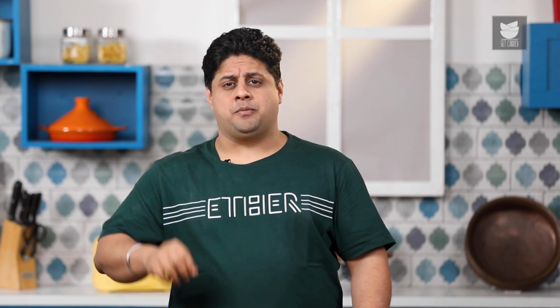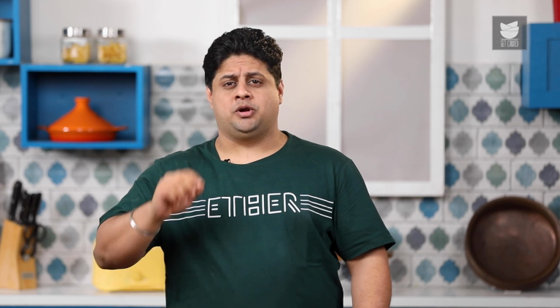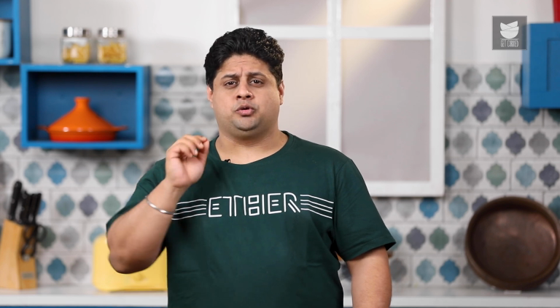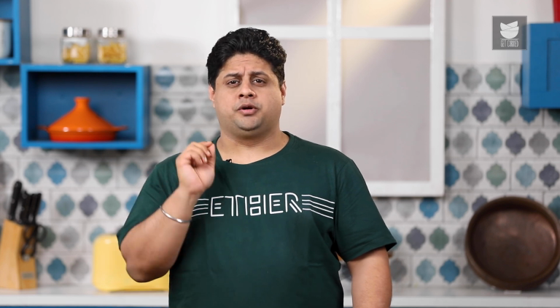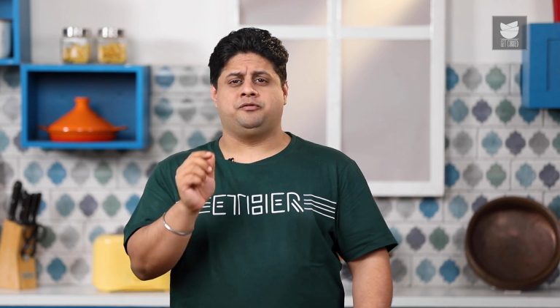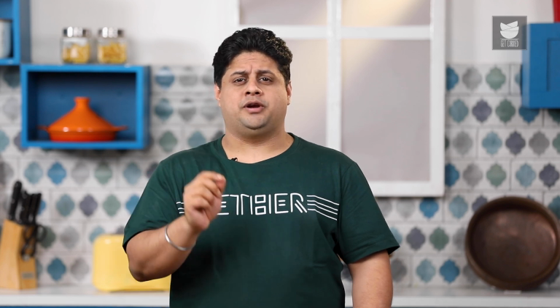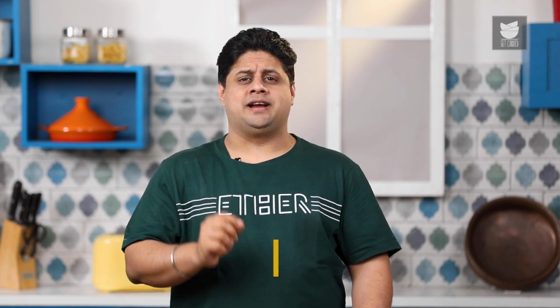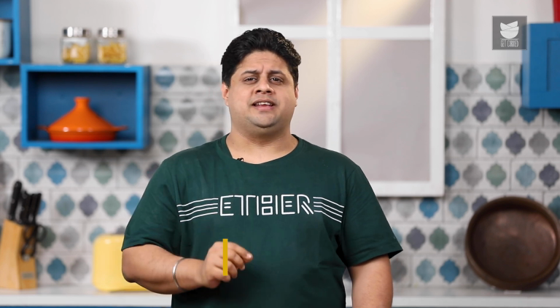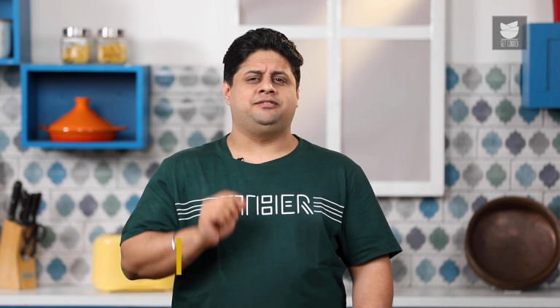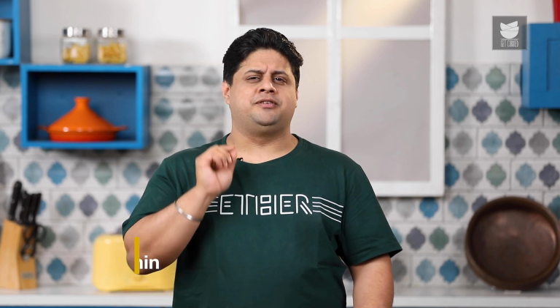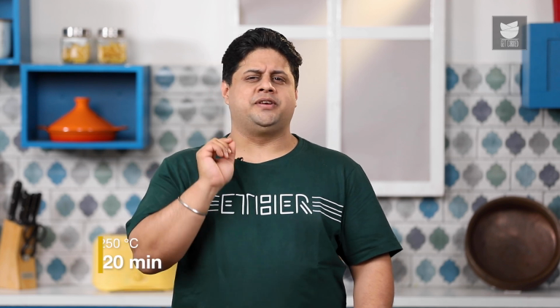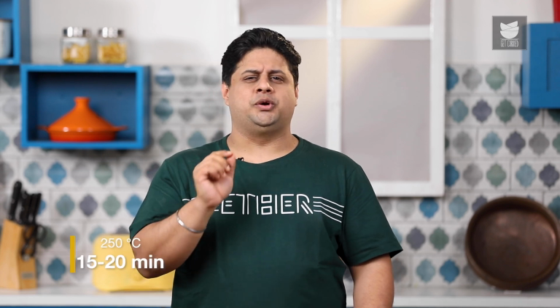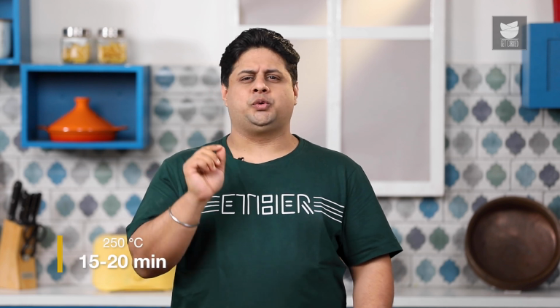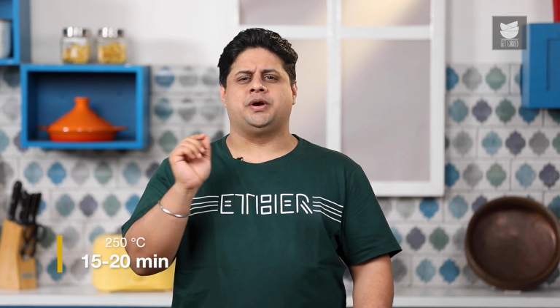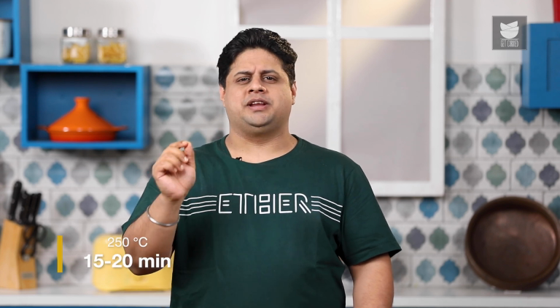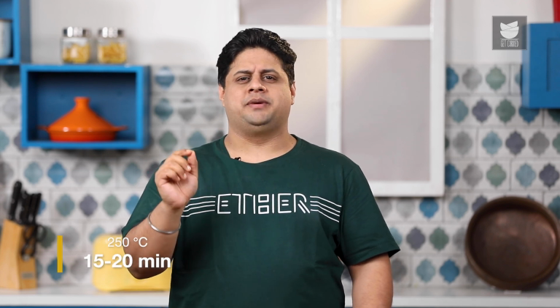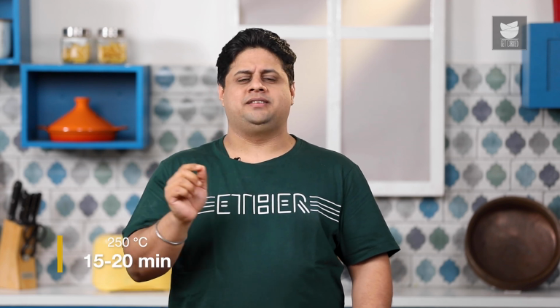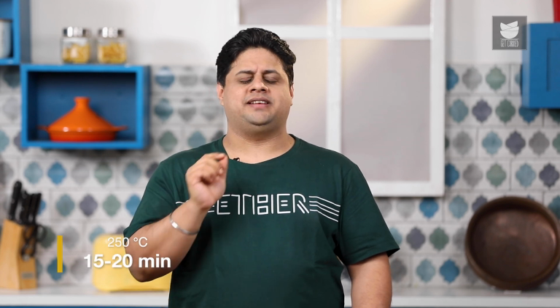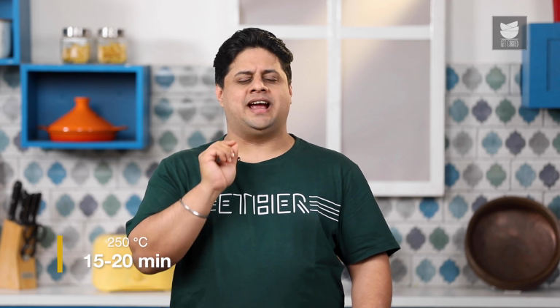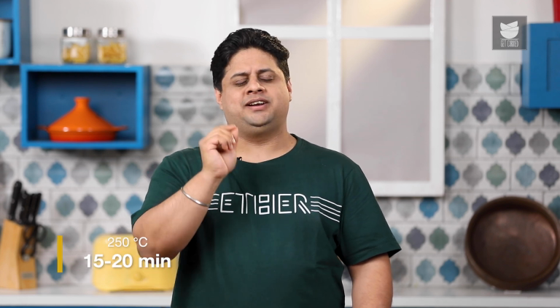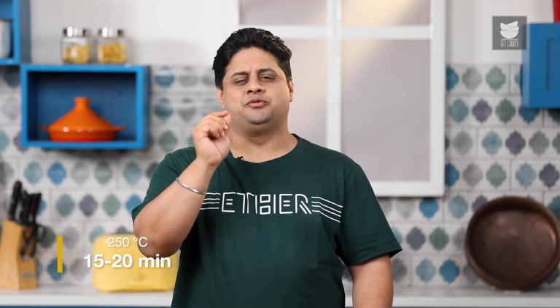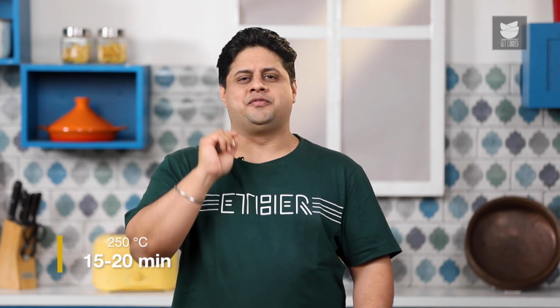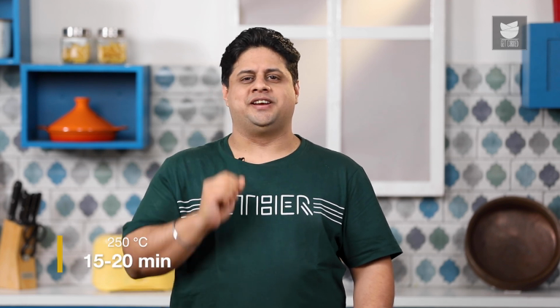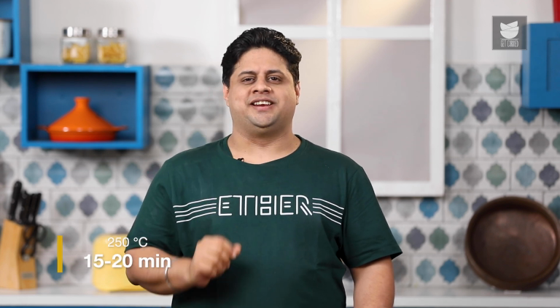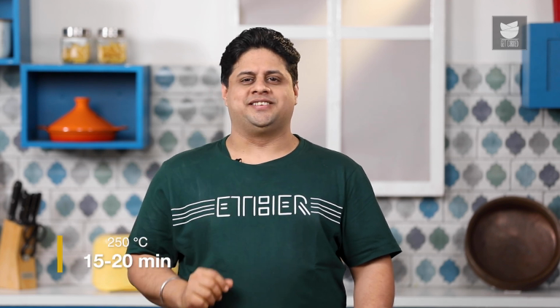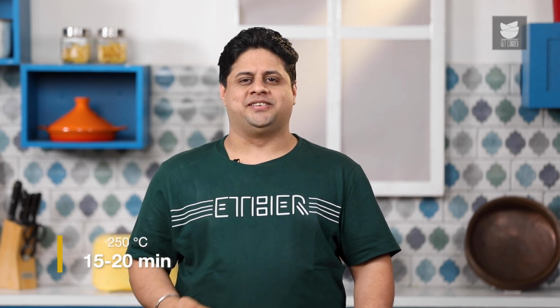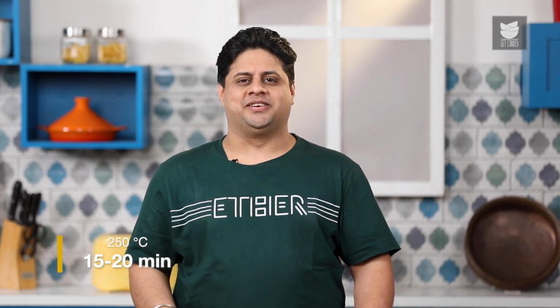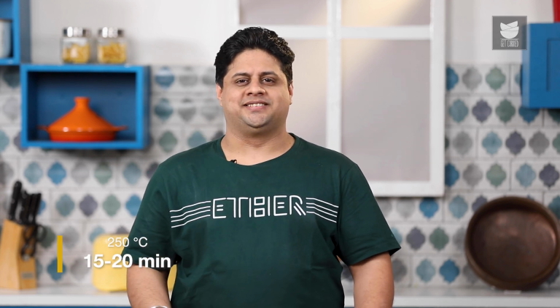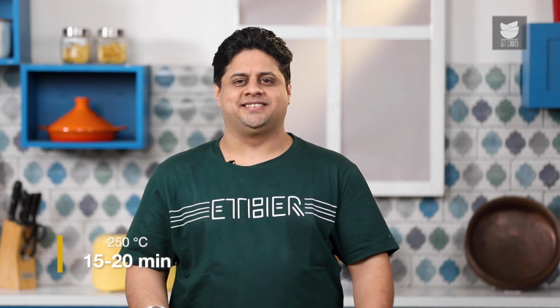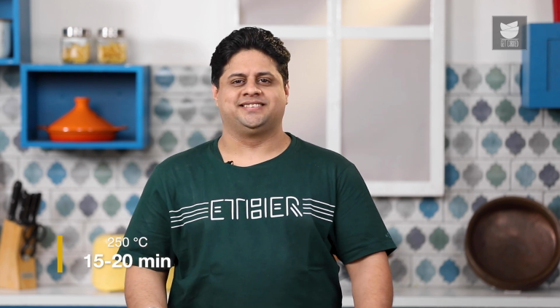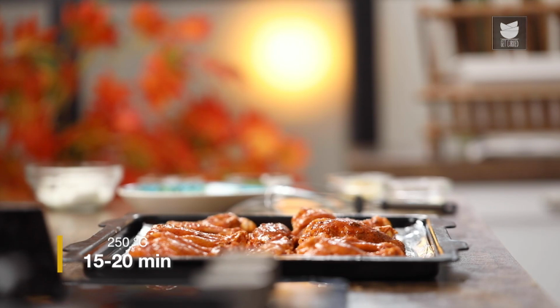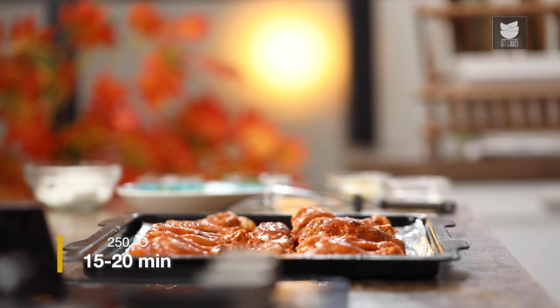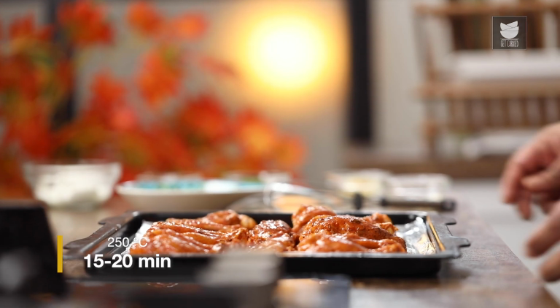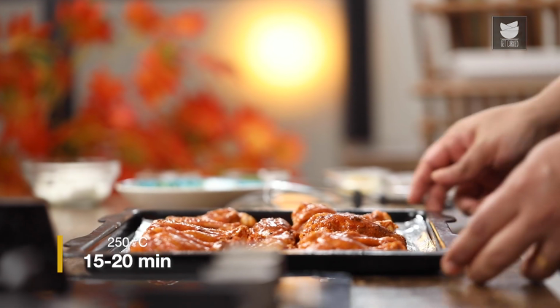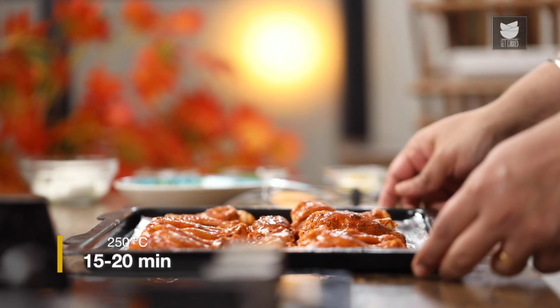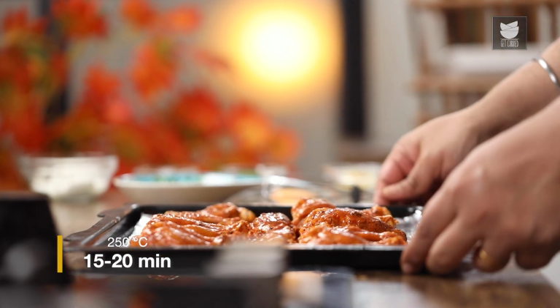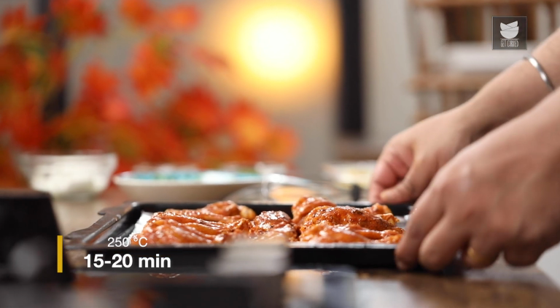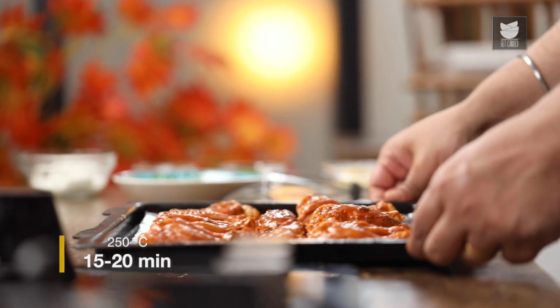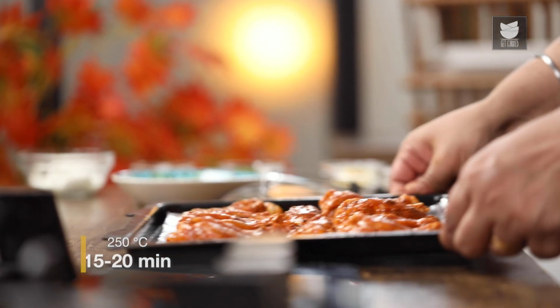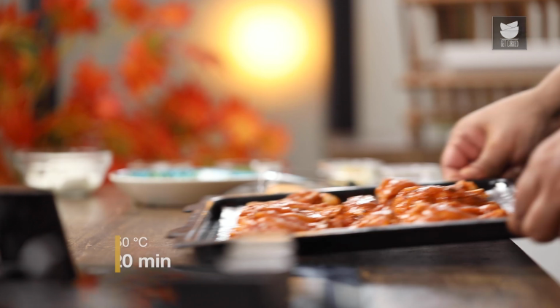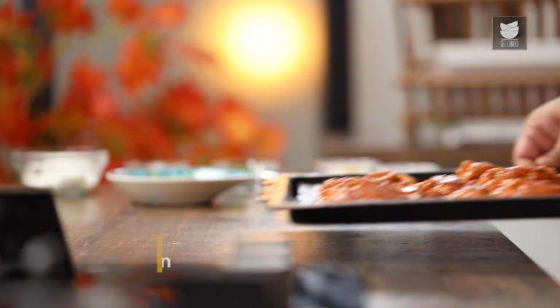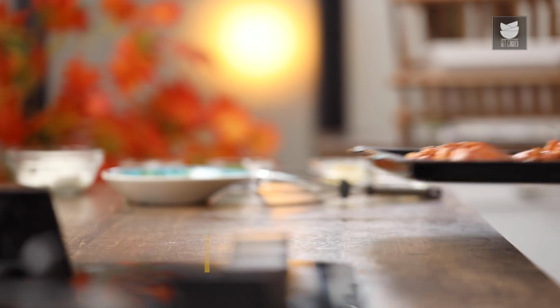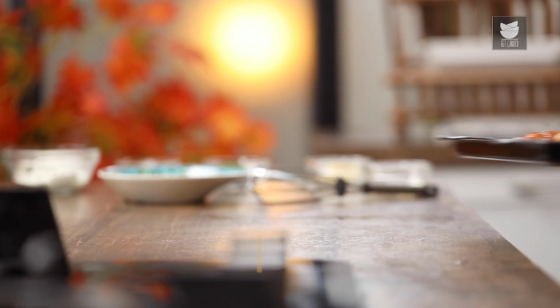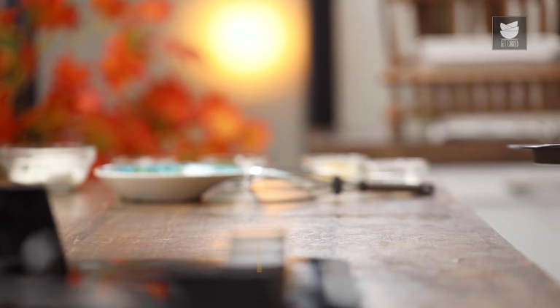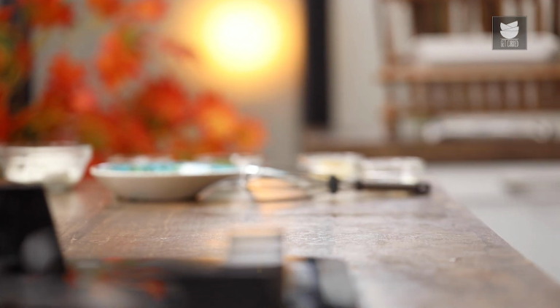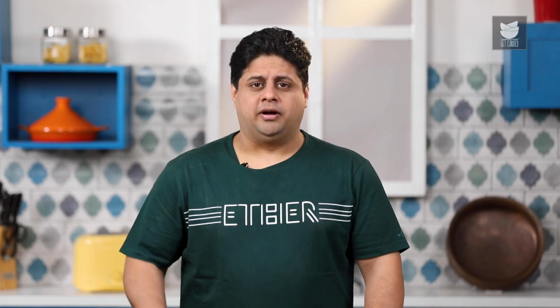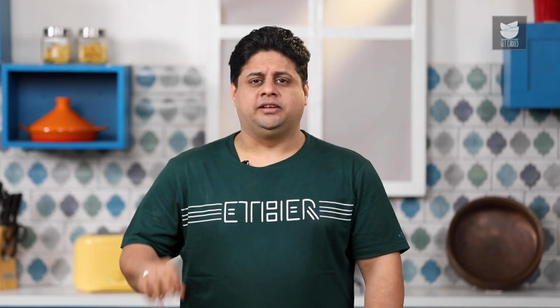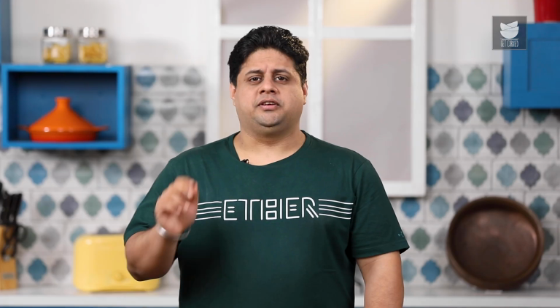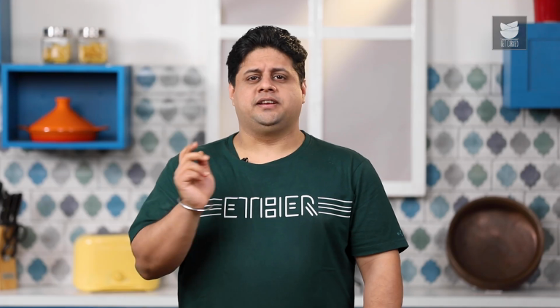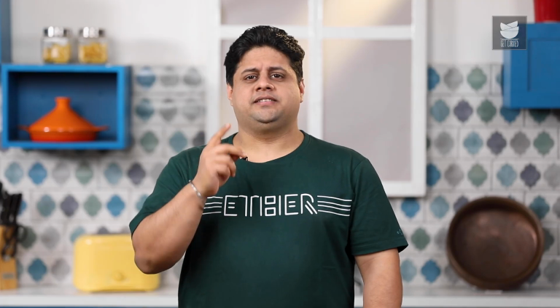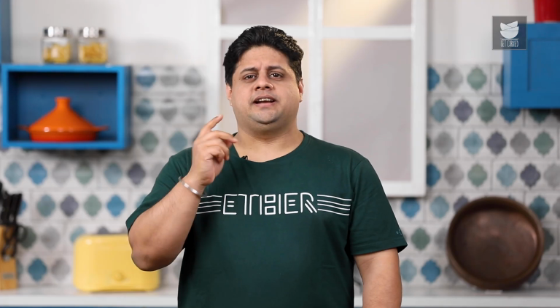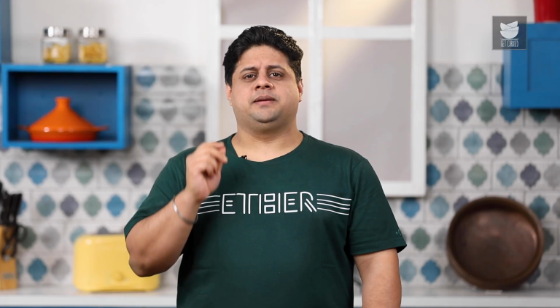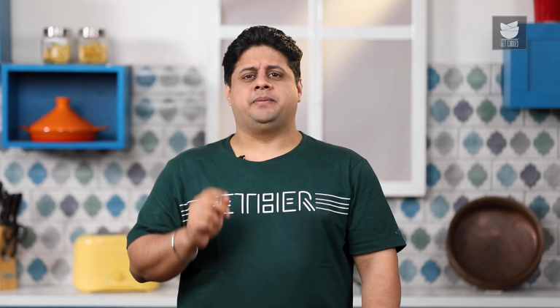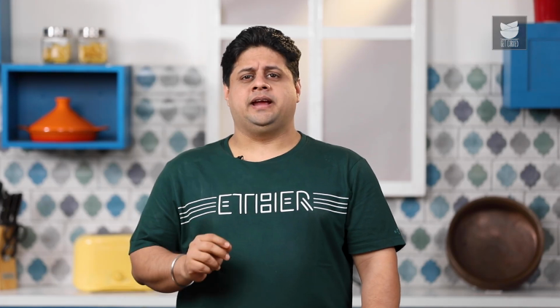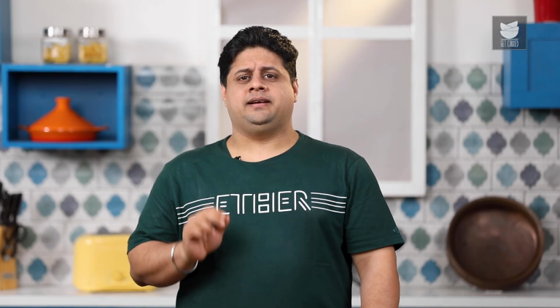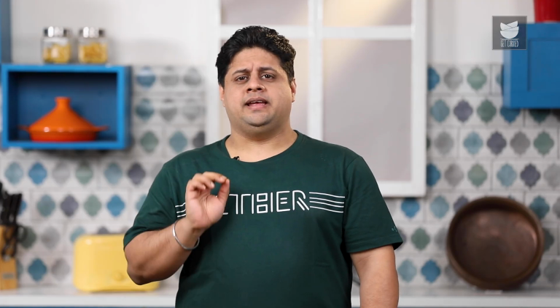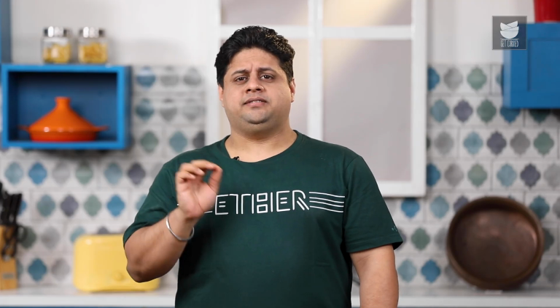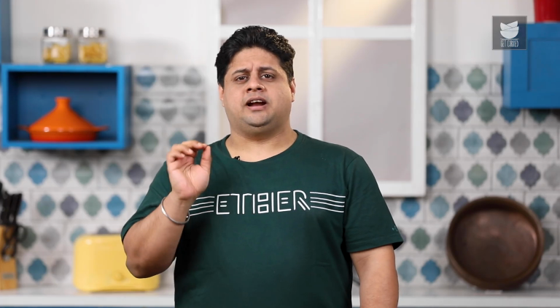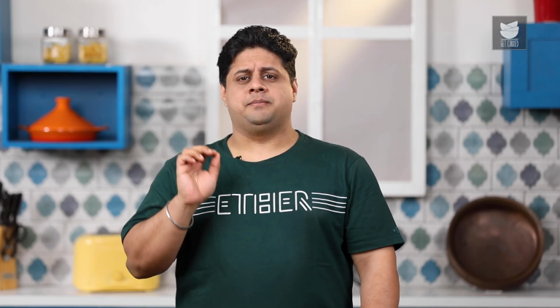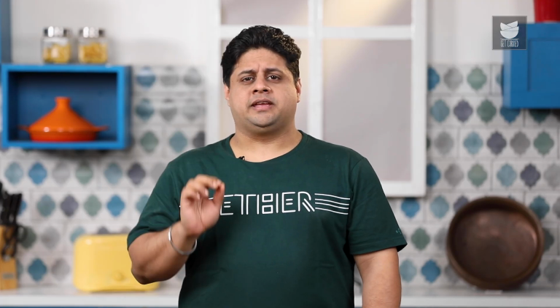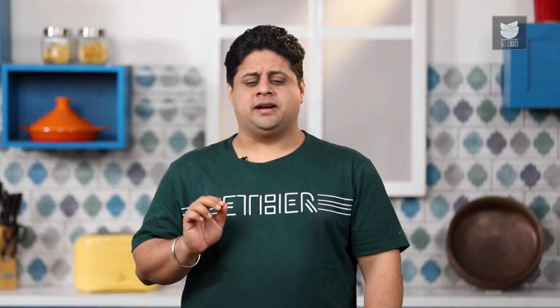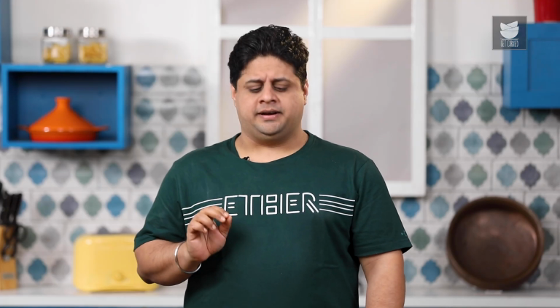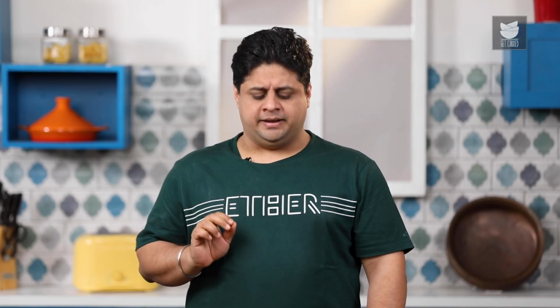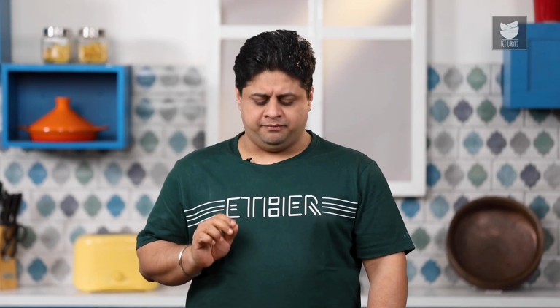Now I'm going to cook it for at least 15-20 minutes at 250 degrees Celsius. While the chicken is getting baked, let's start making our dip.